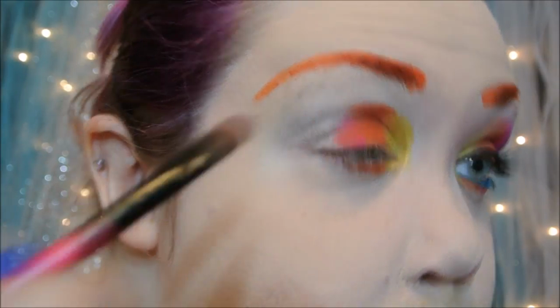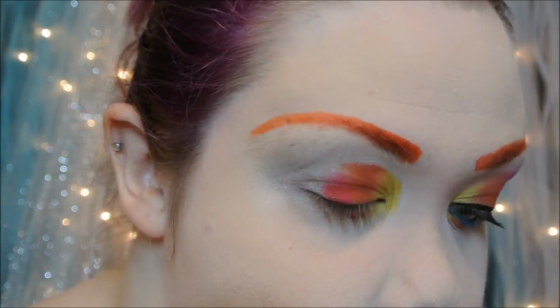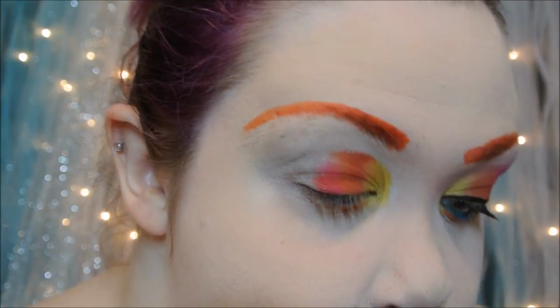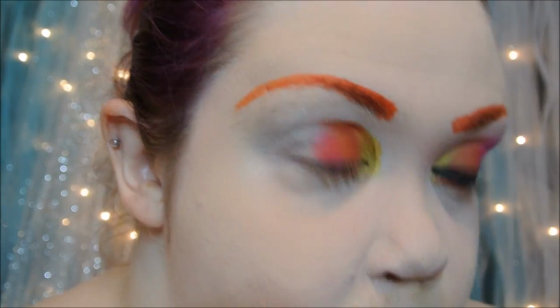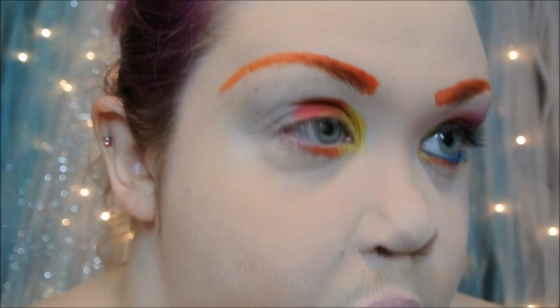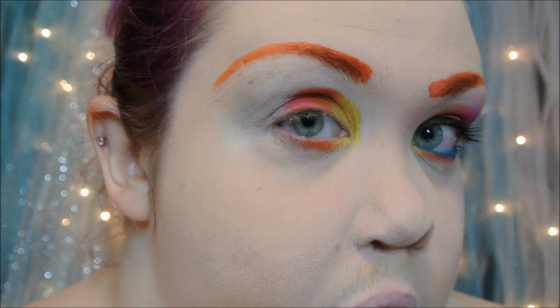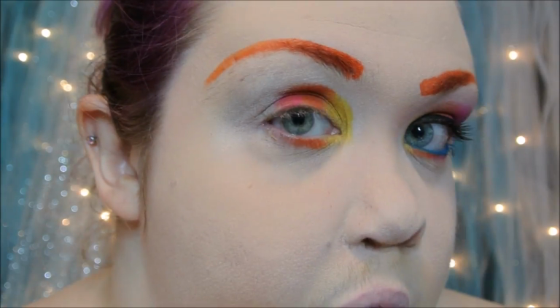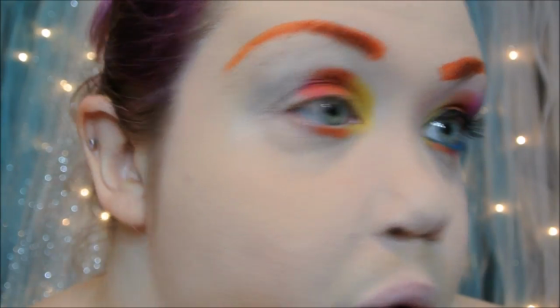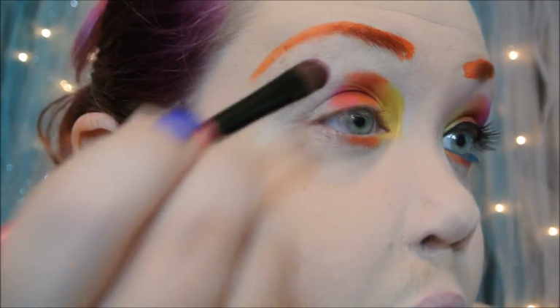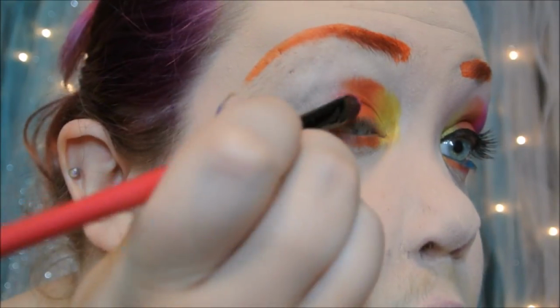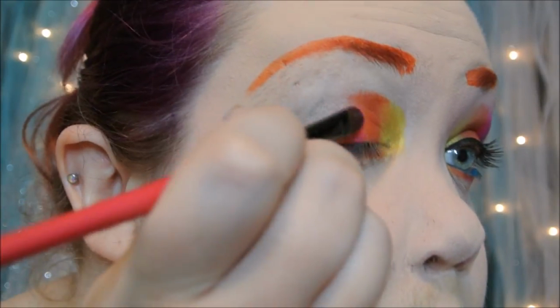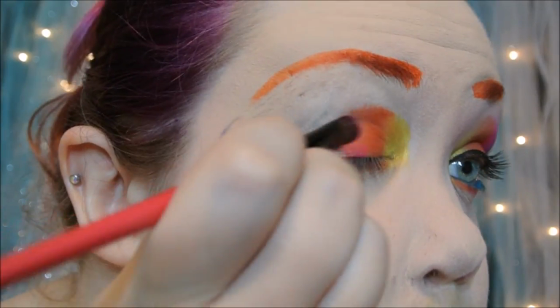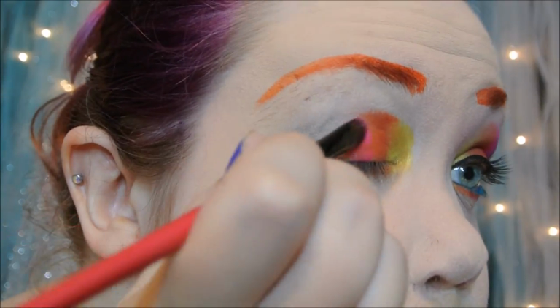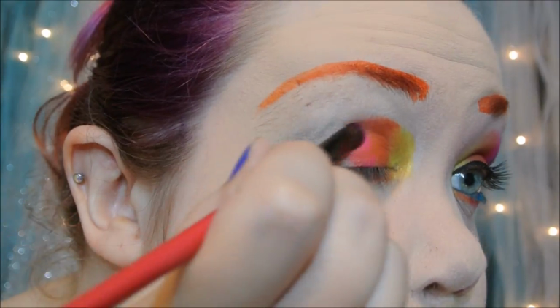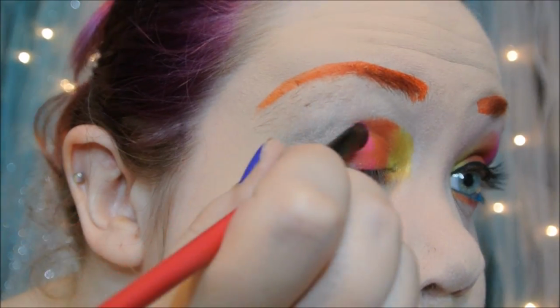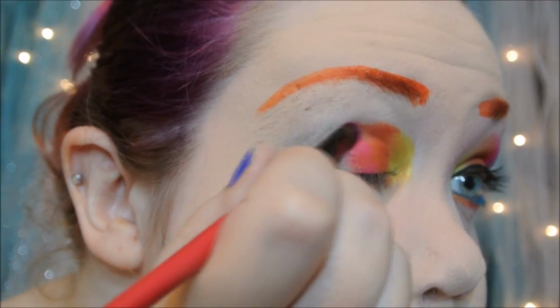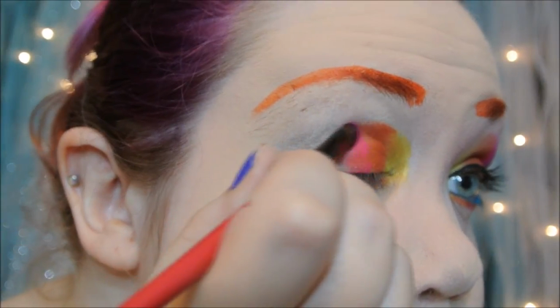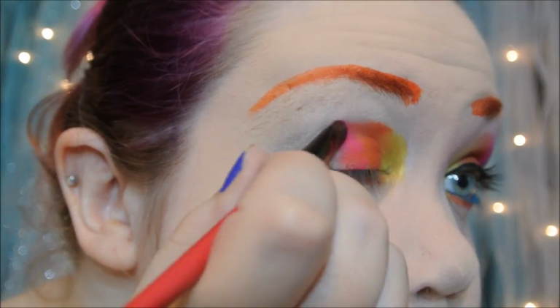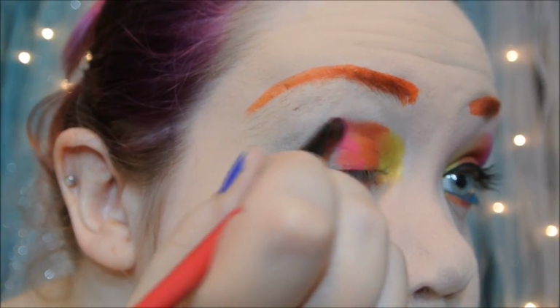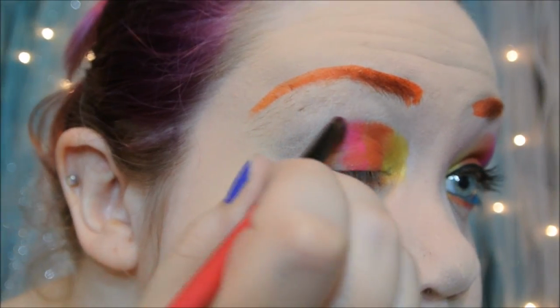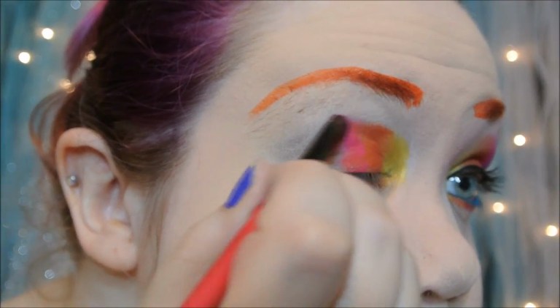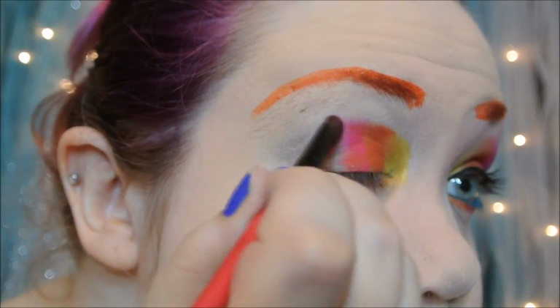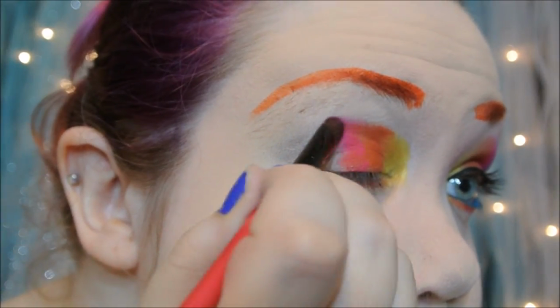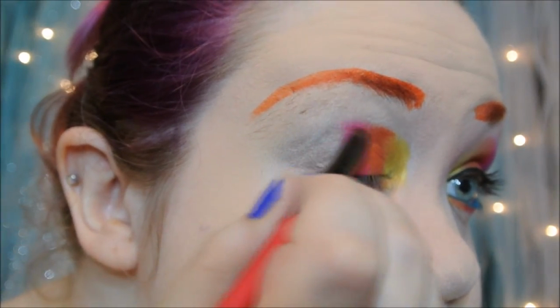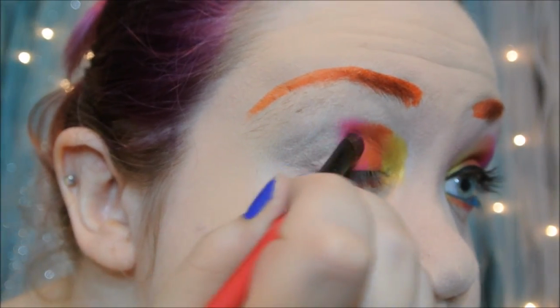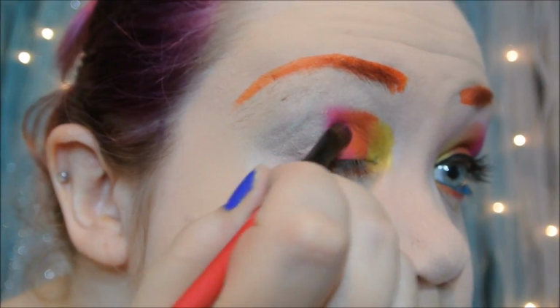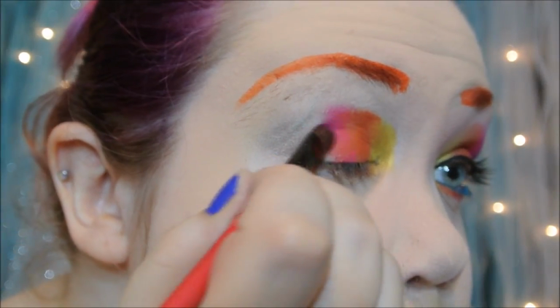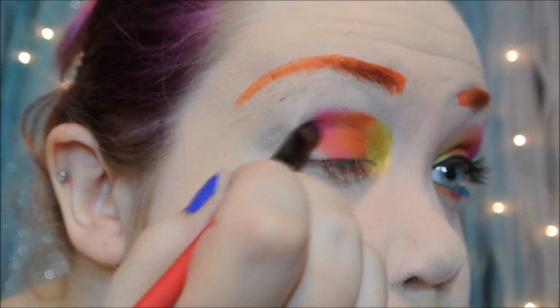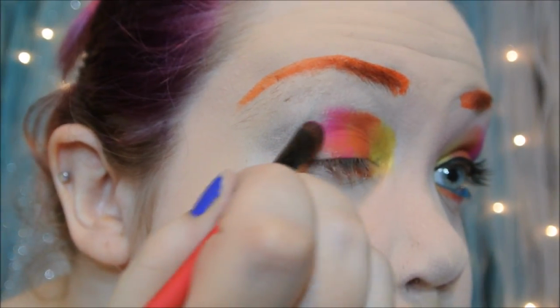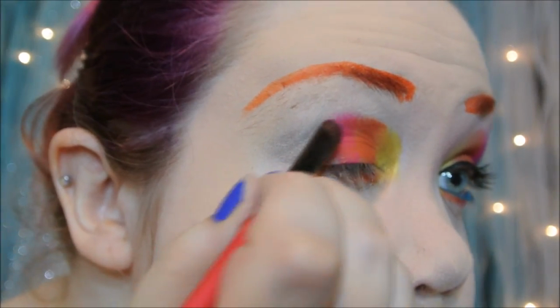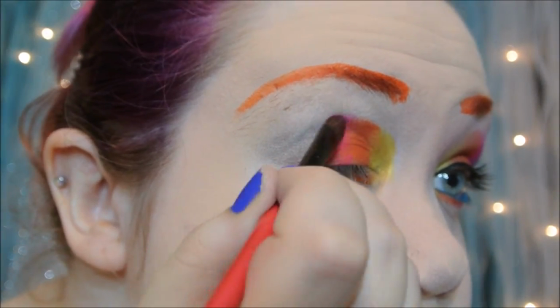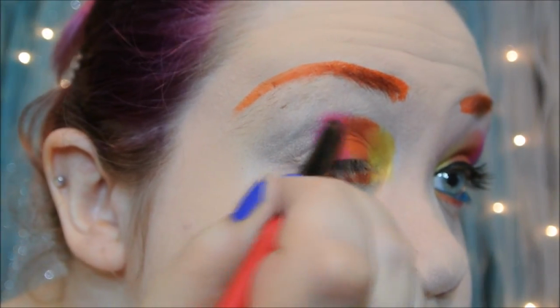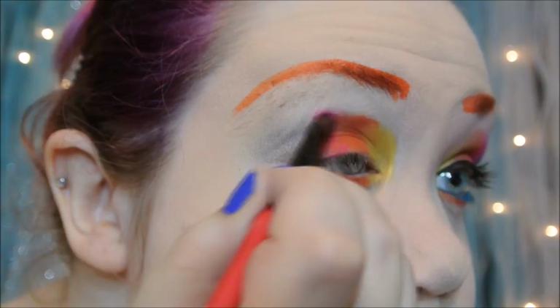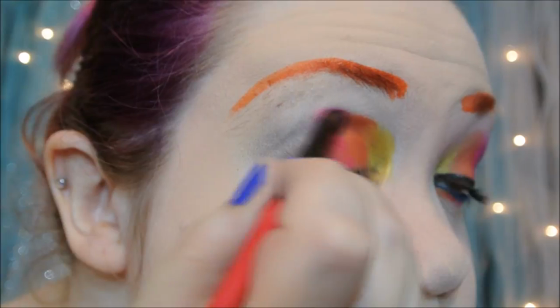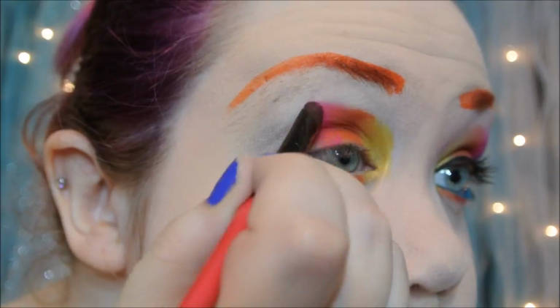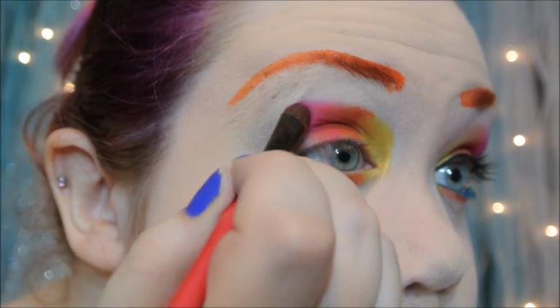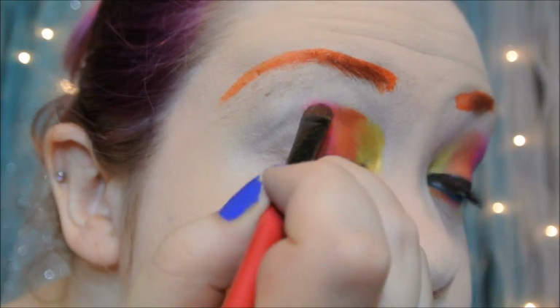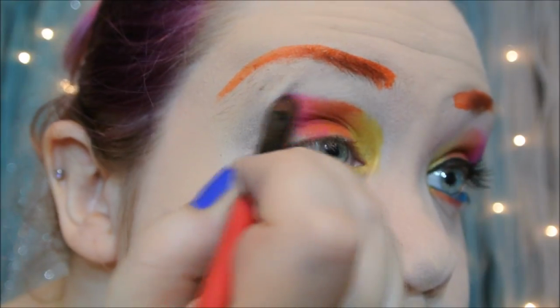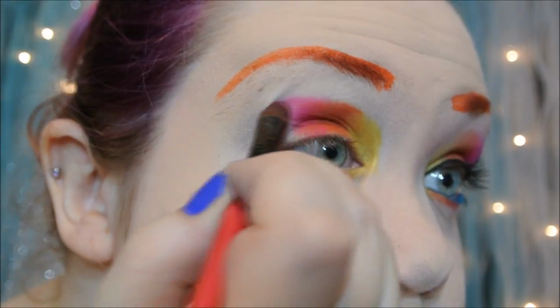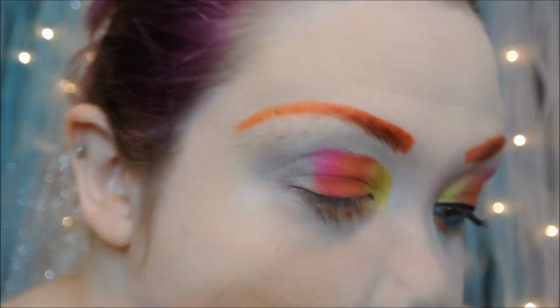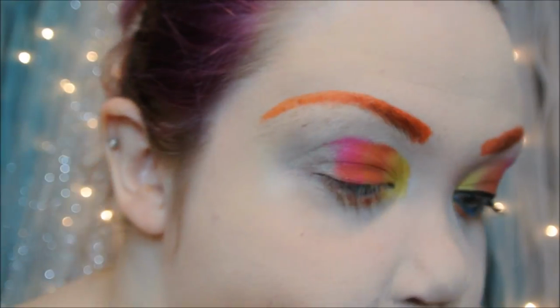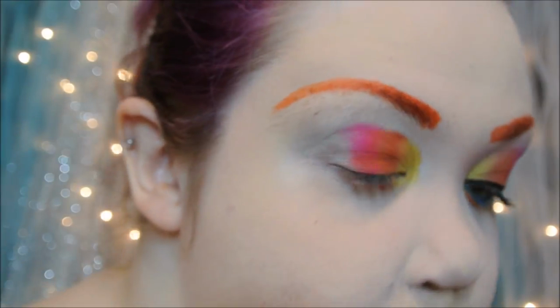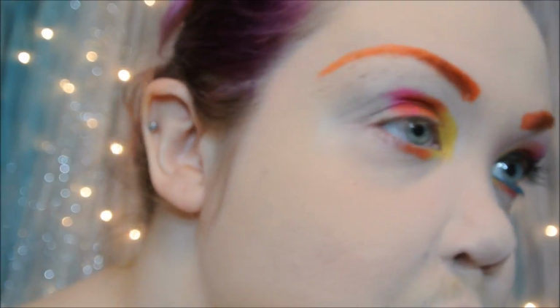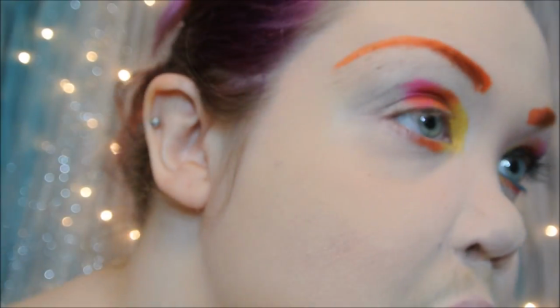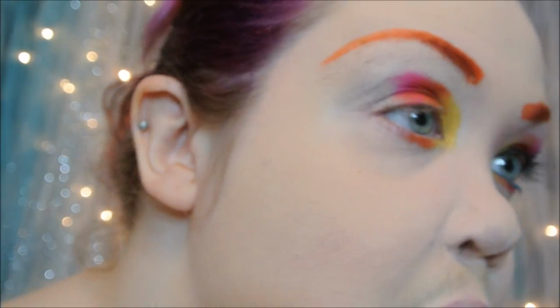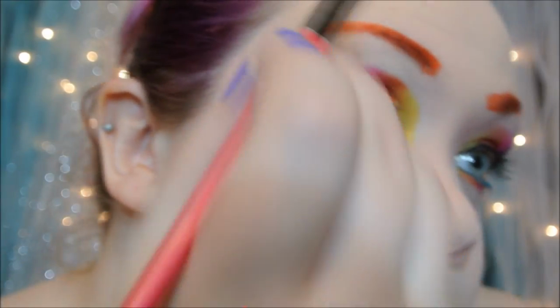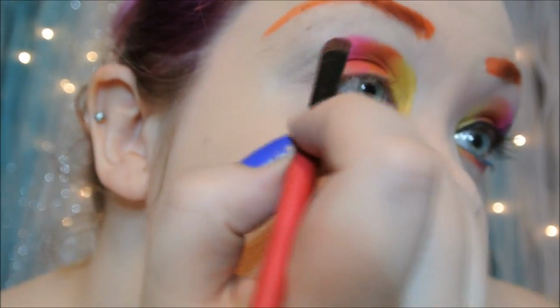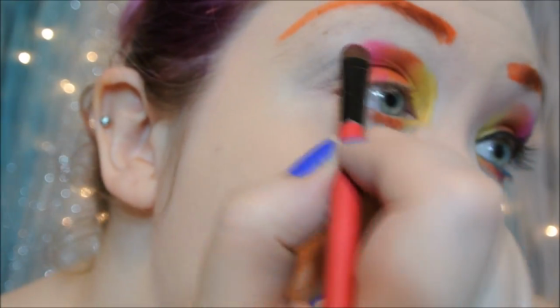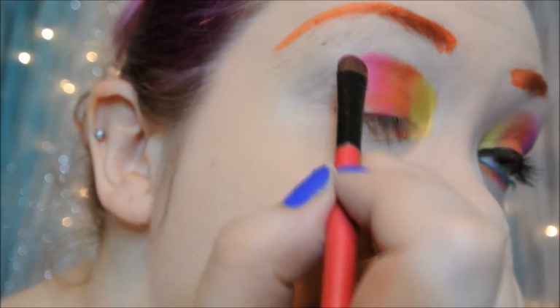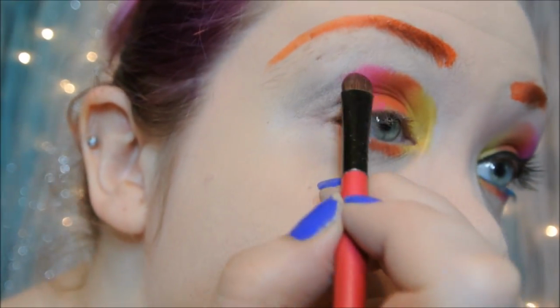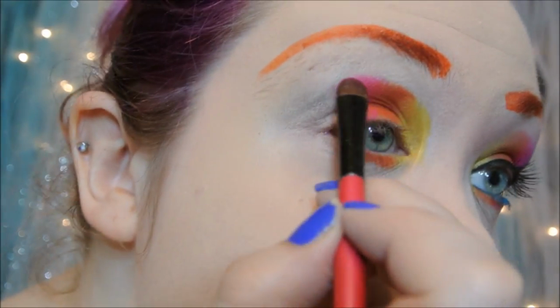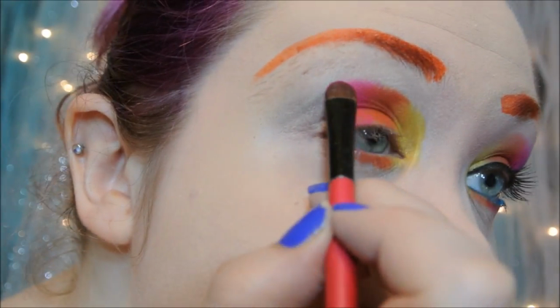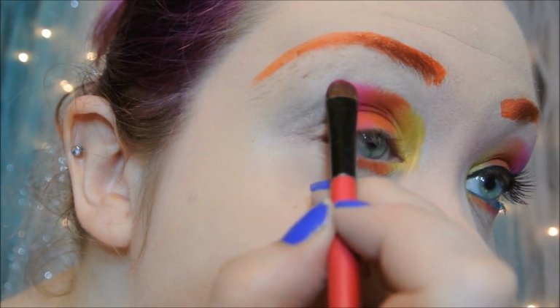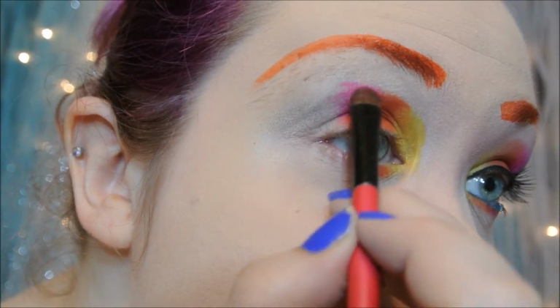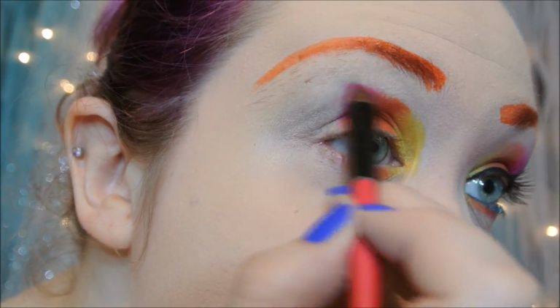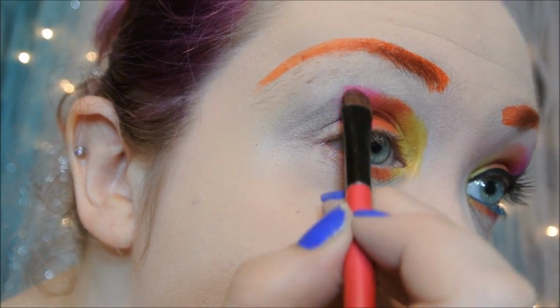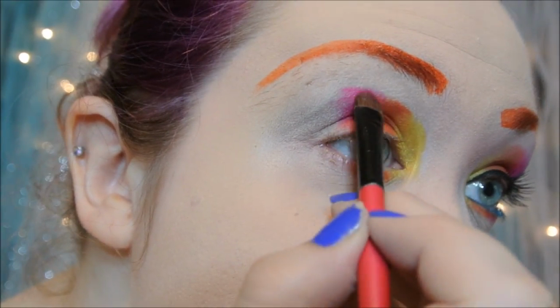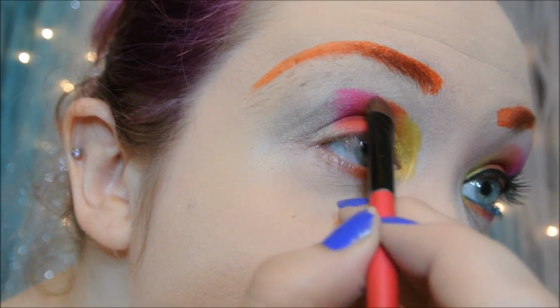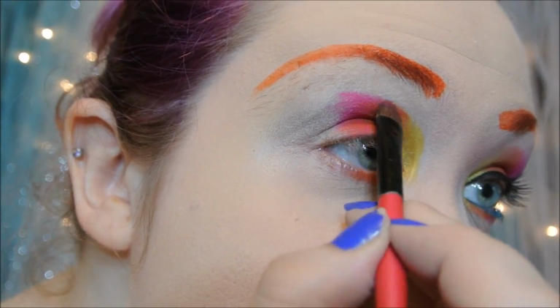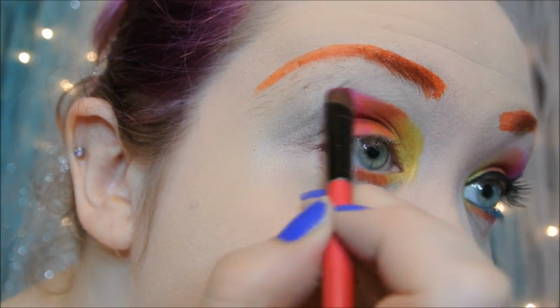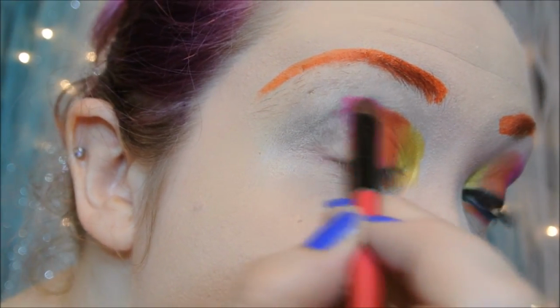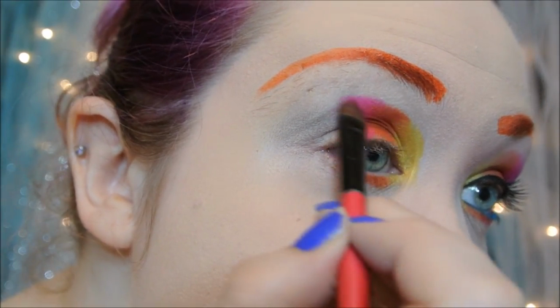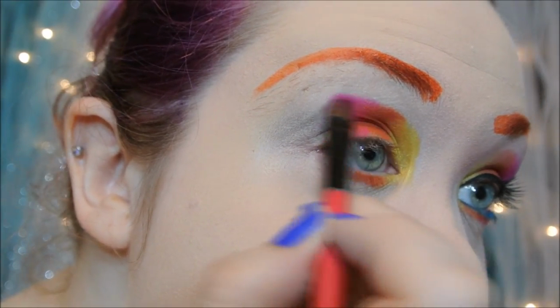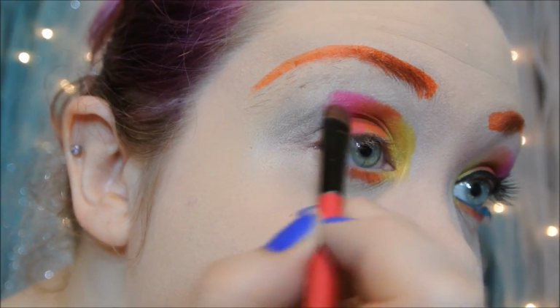Then going in with a hot pink, making sure to blend it in as well.